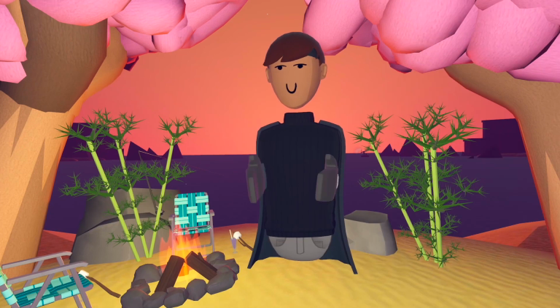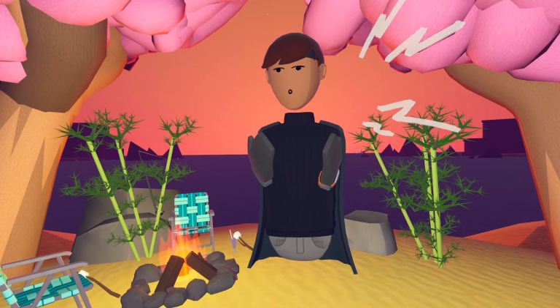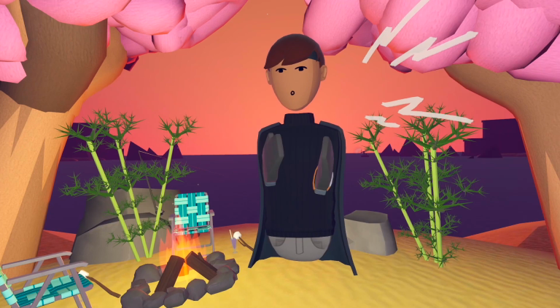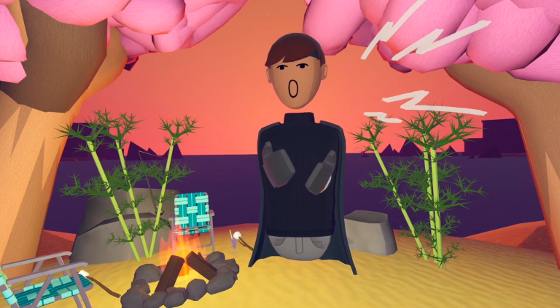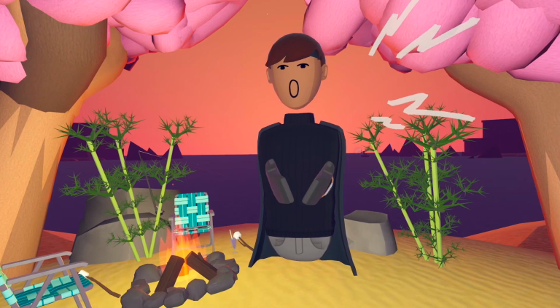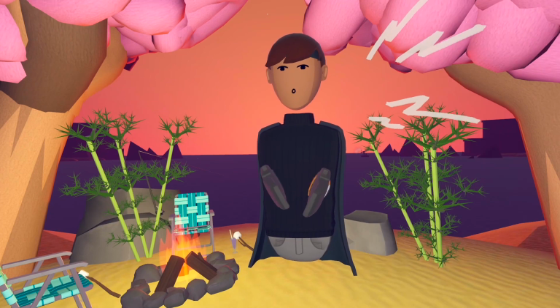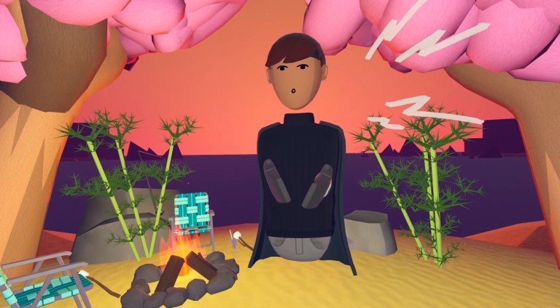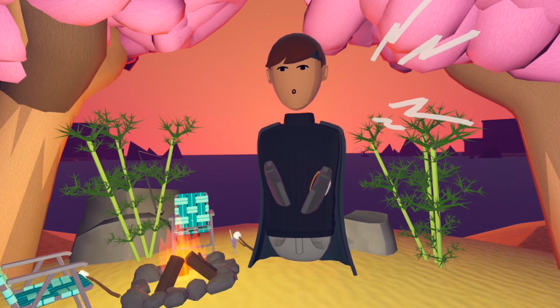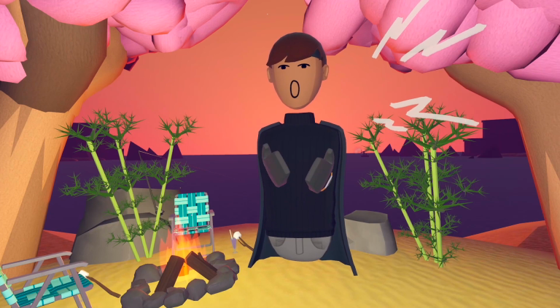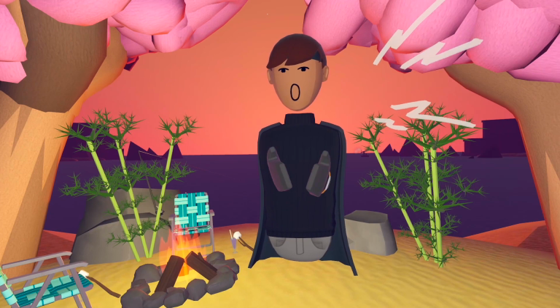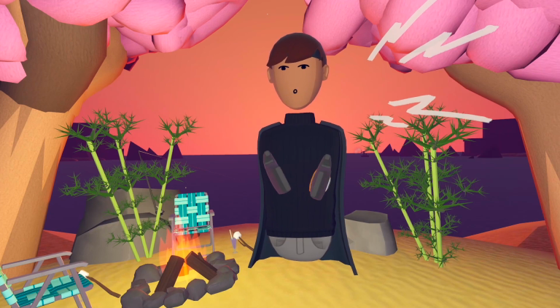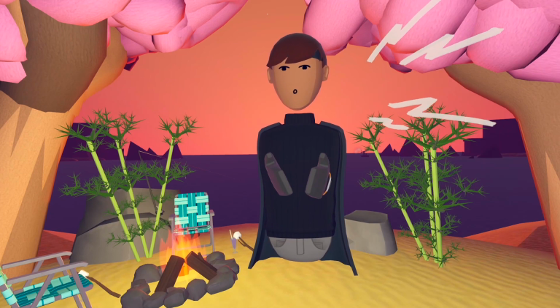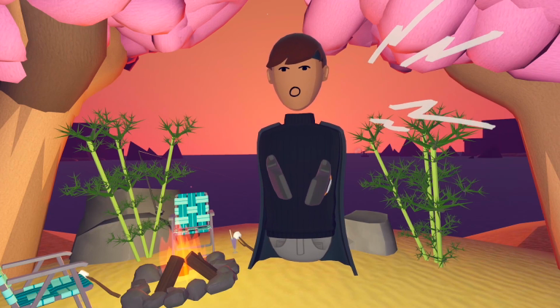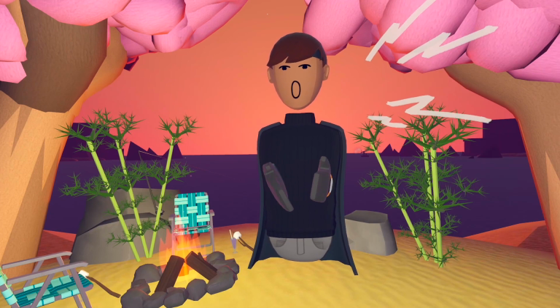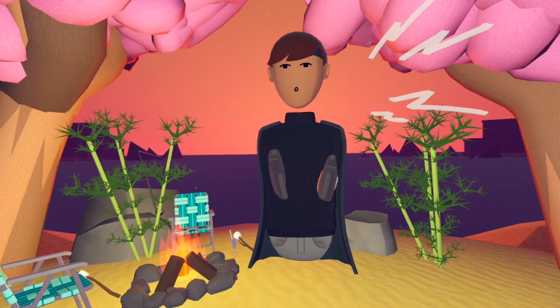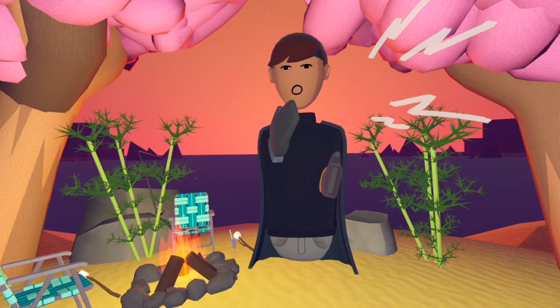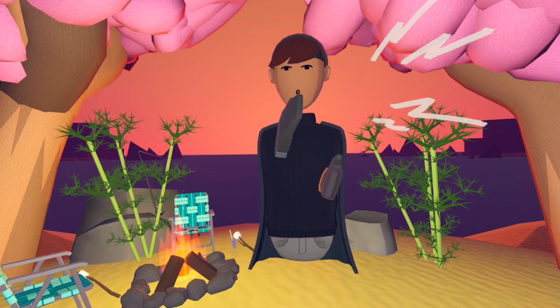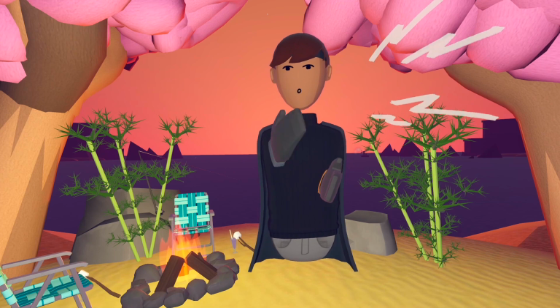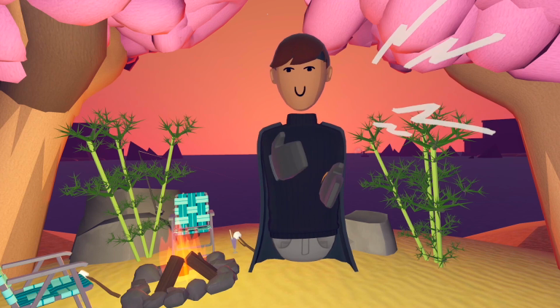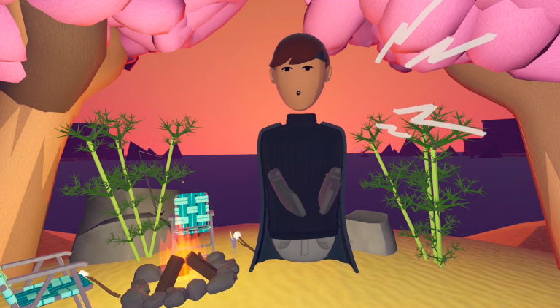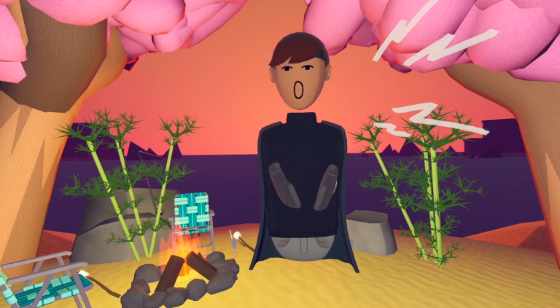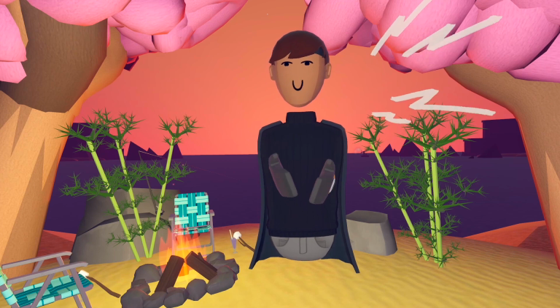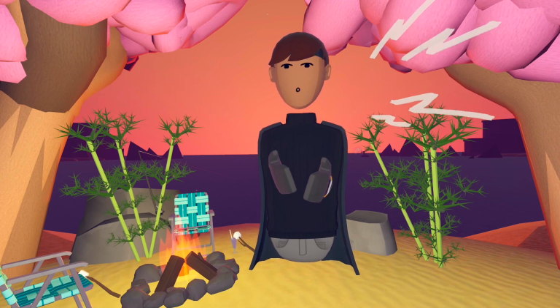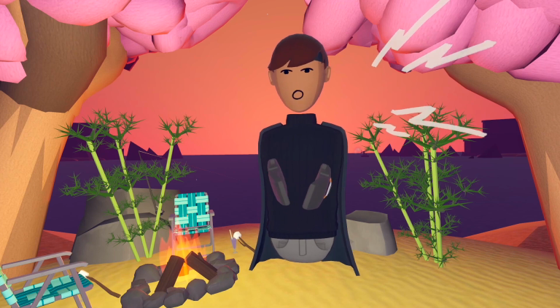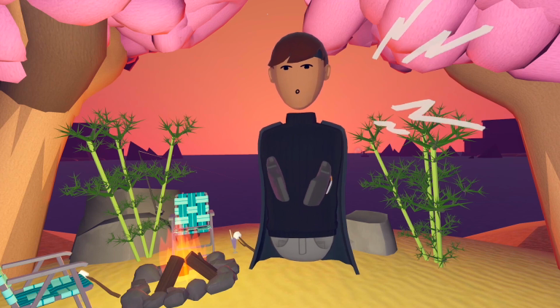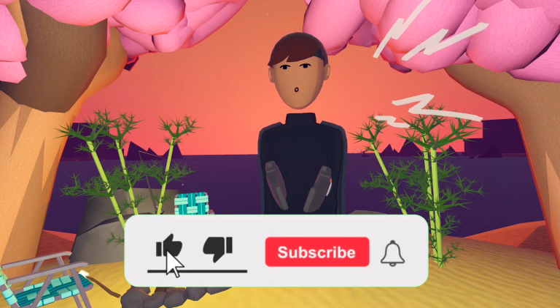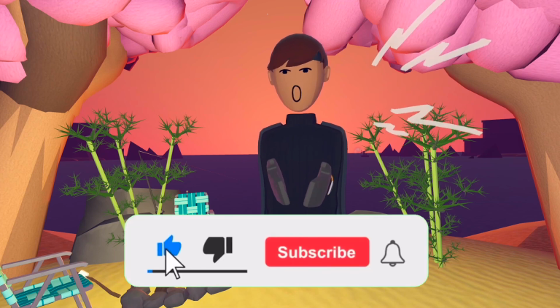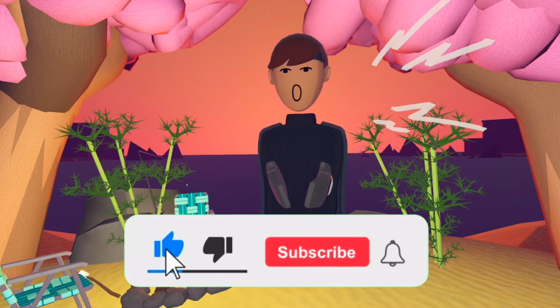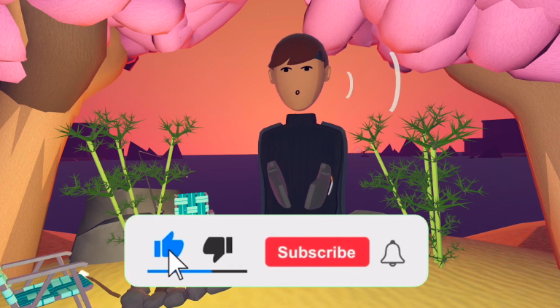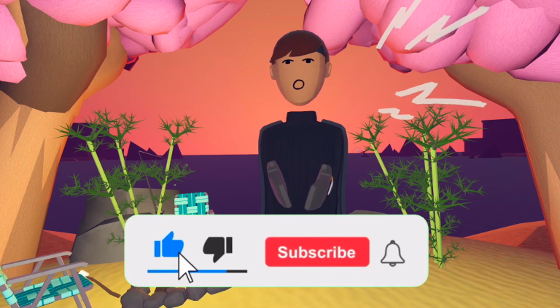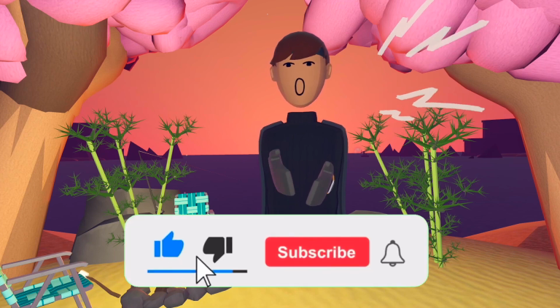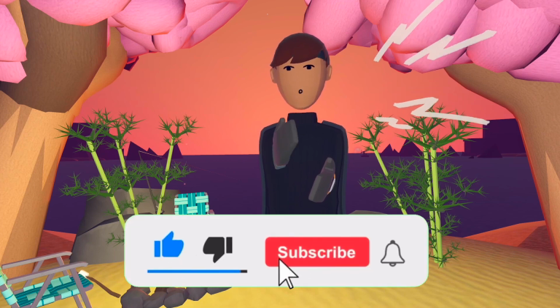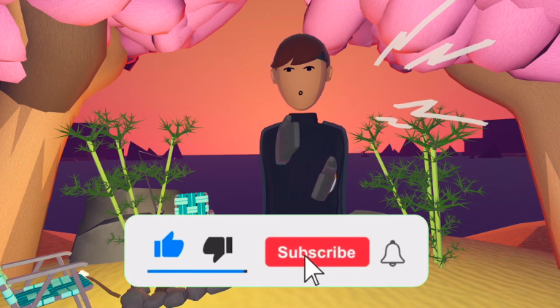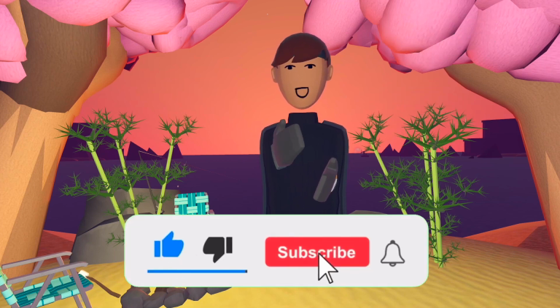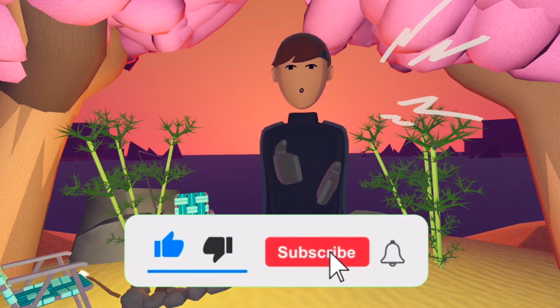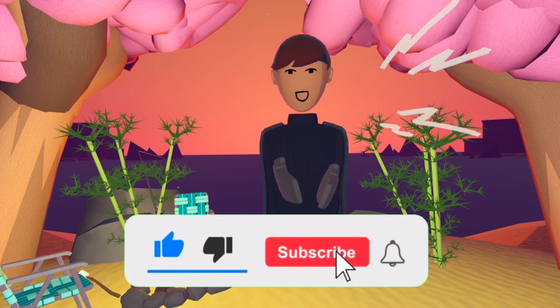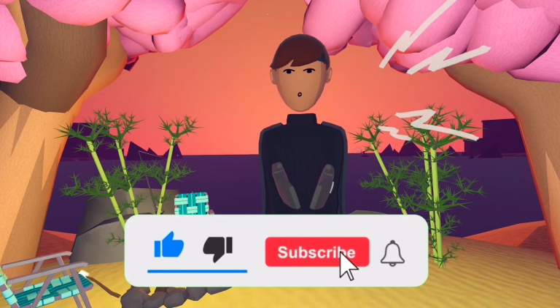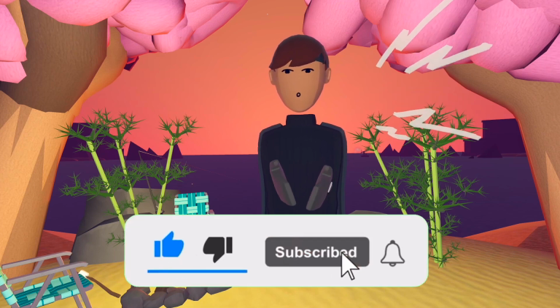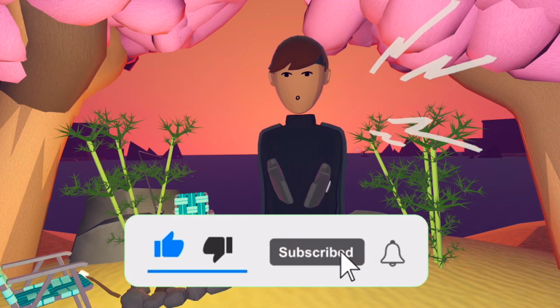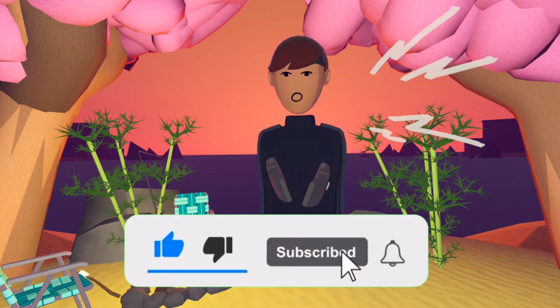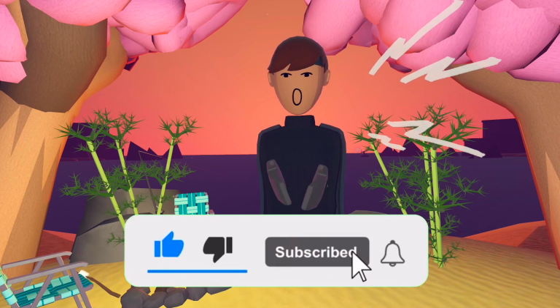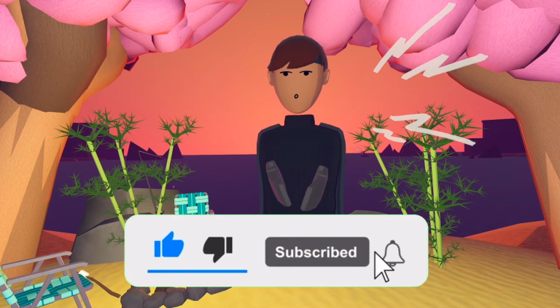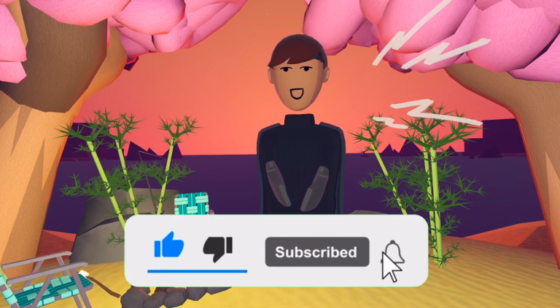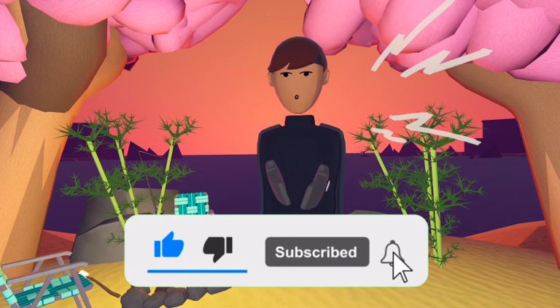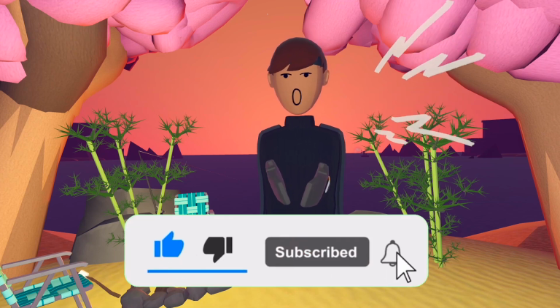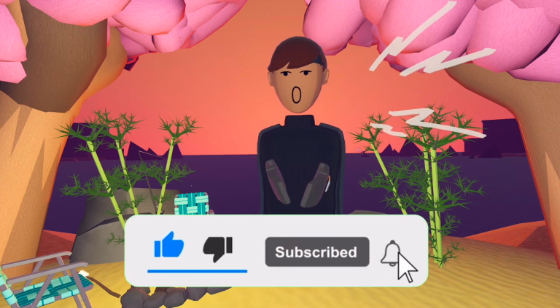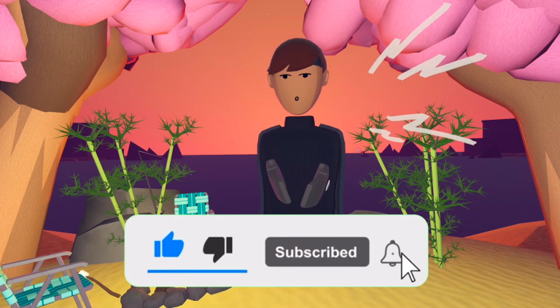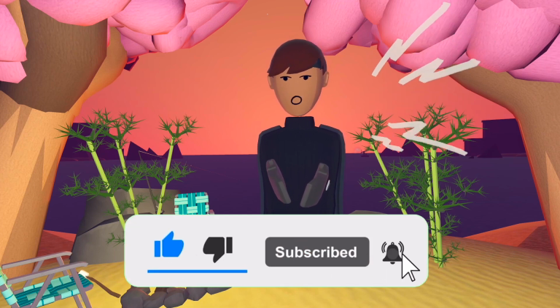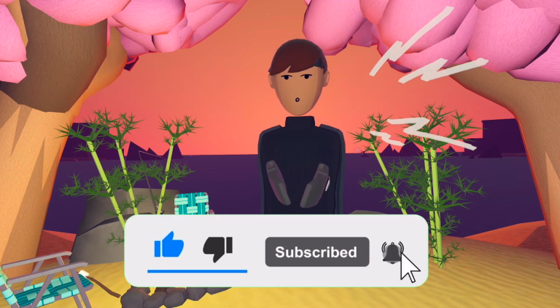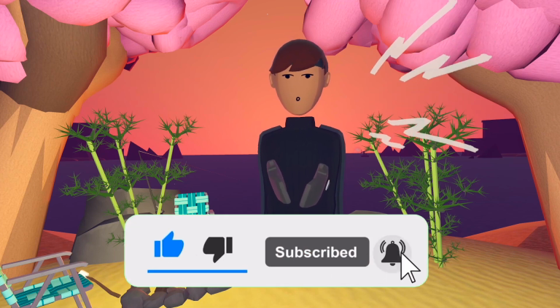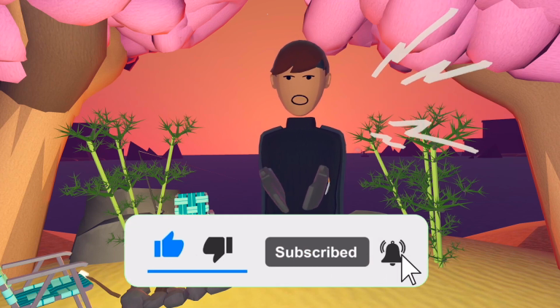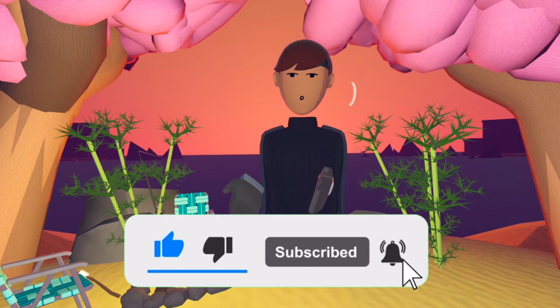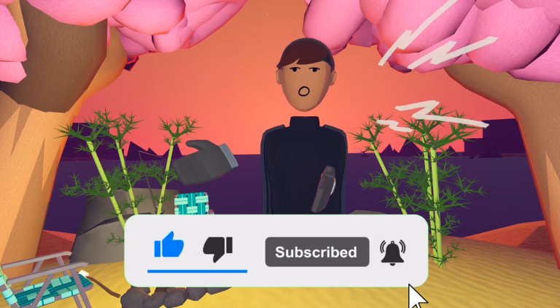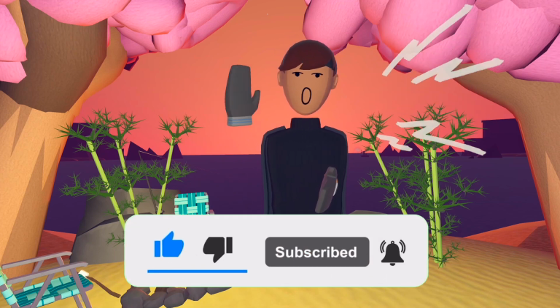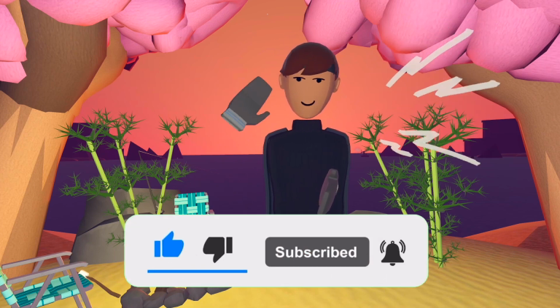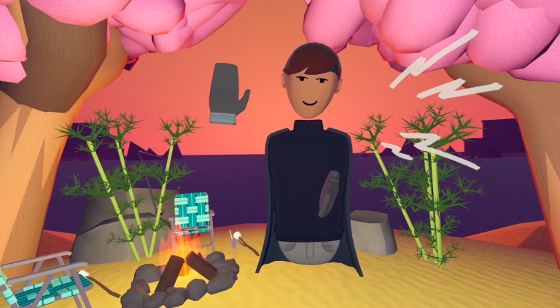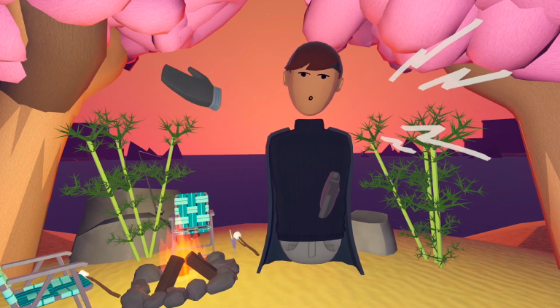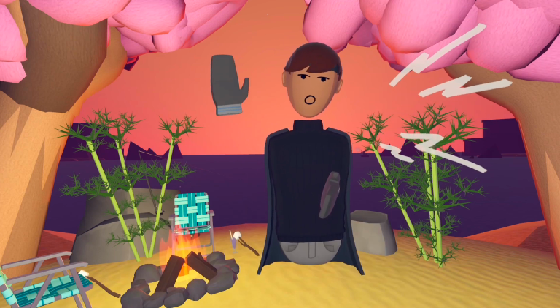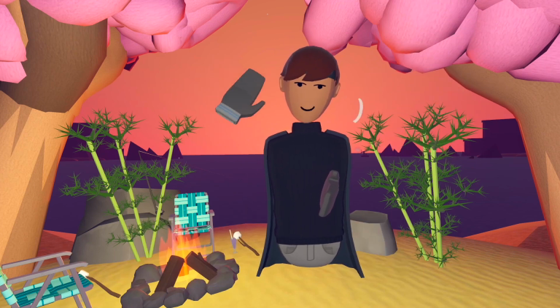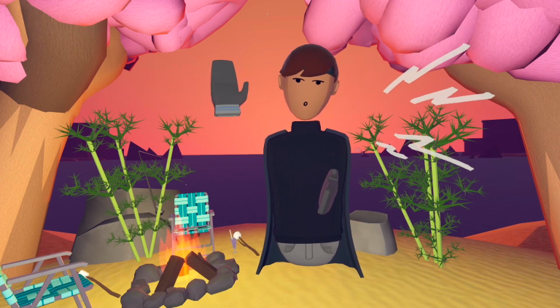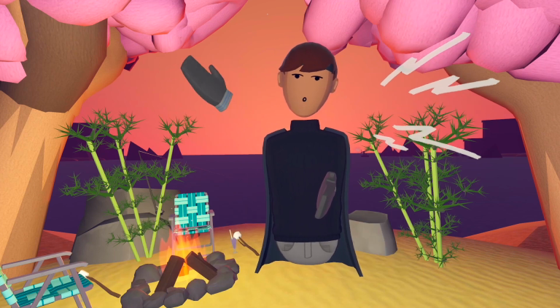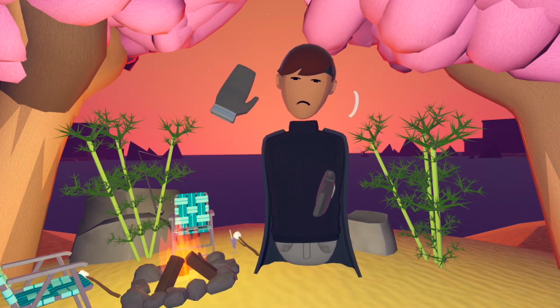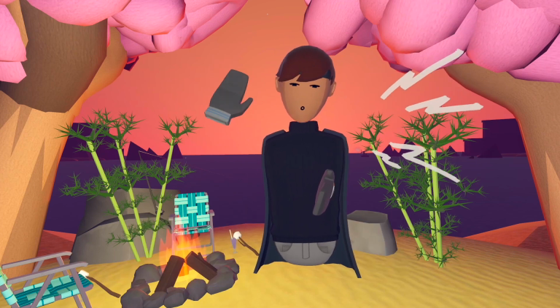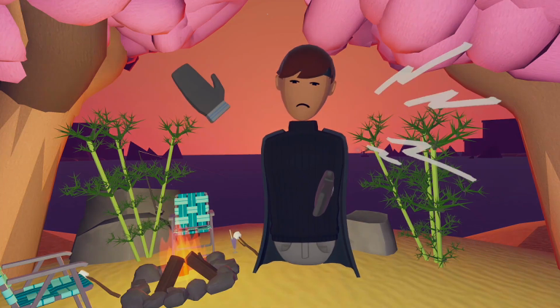Those are the two leaked items I have for you today. If you enjoyed this video, please like and subscribe, leave feedback in the comment section below, and I'll see you in the next video. Goodbye, thank you for watching.